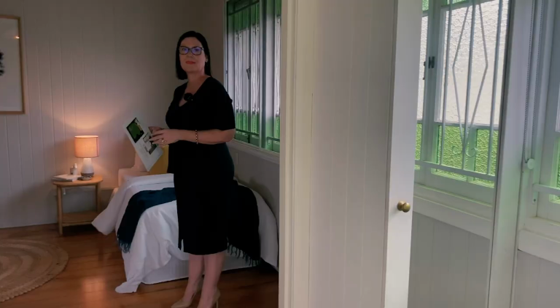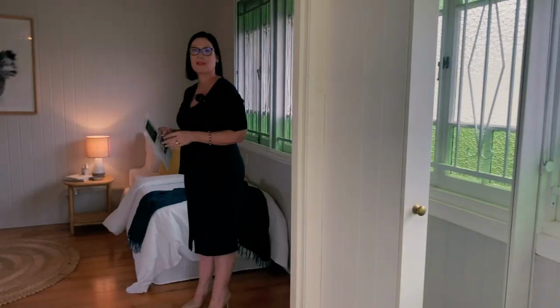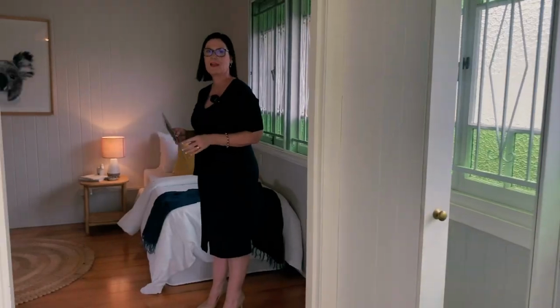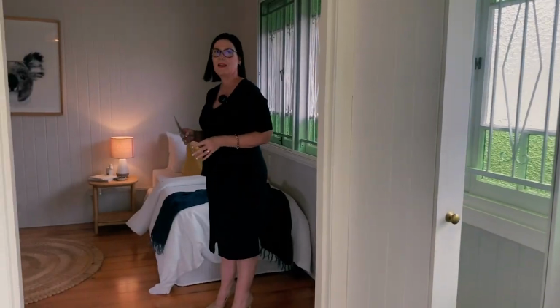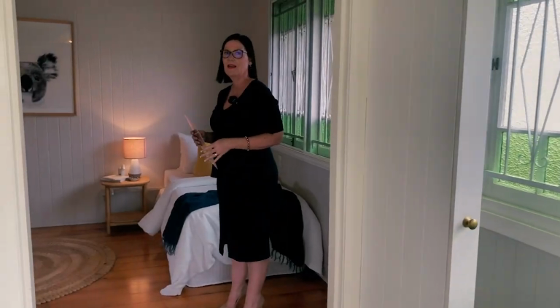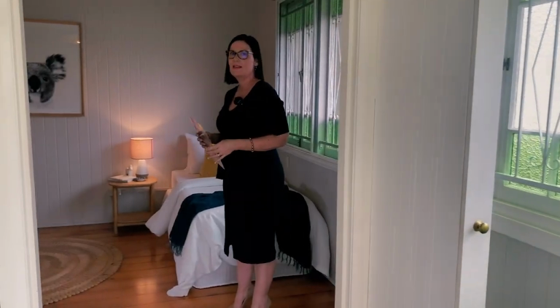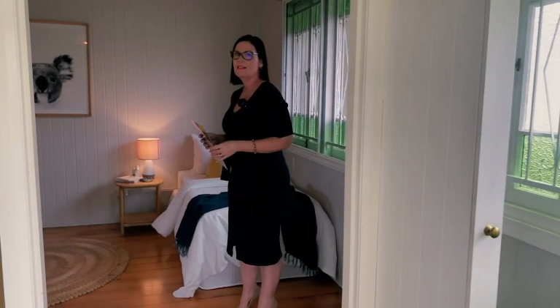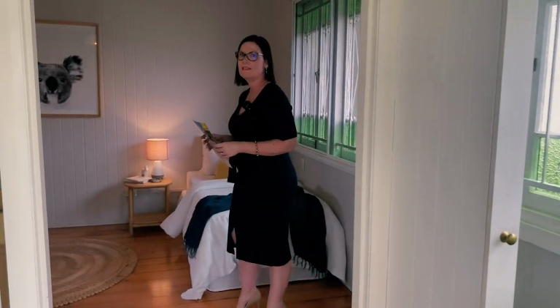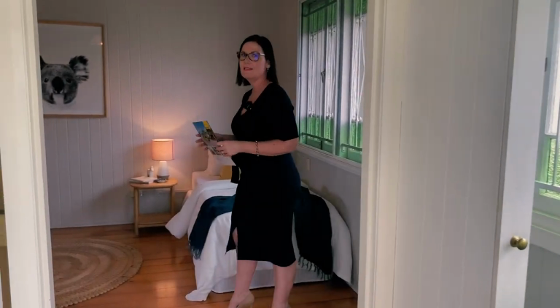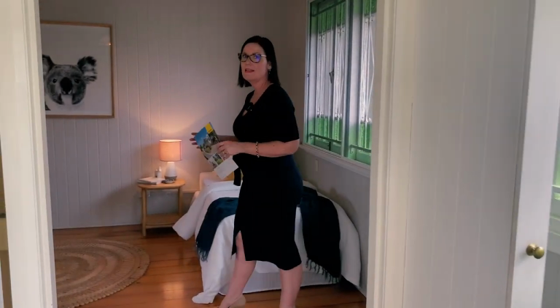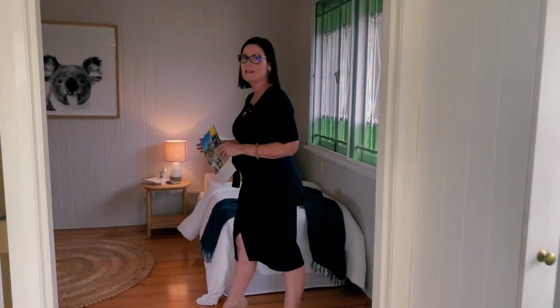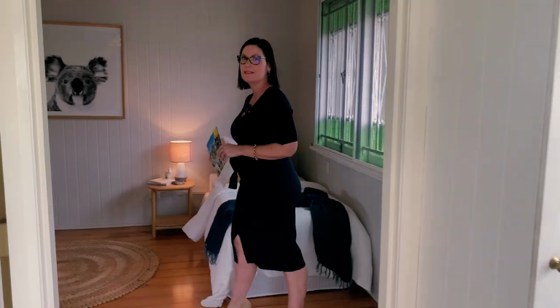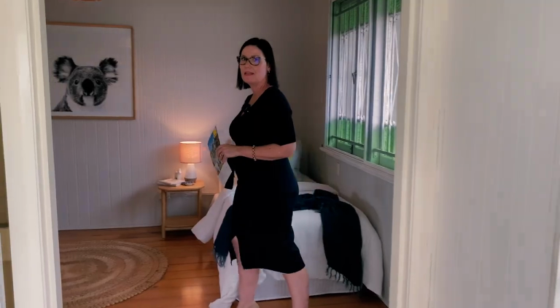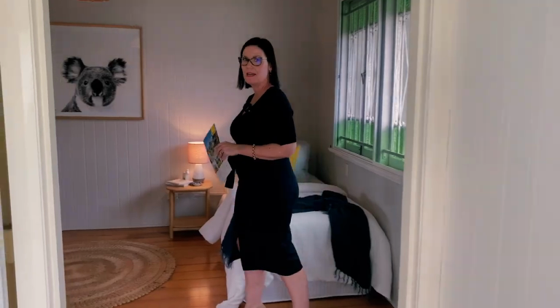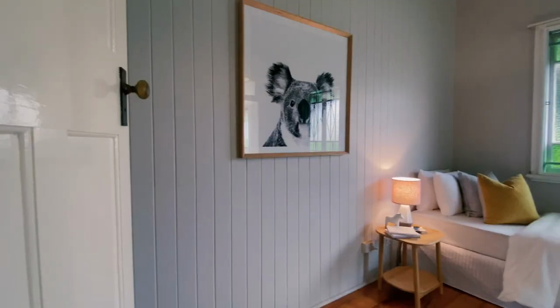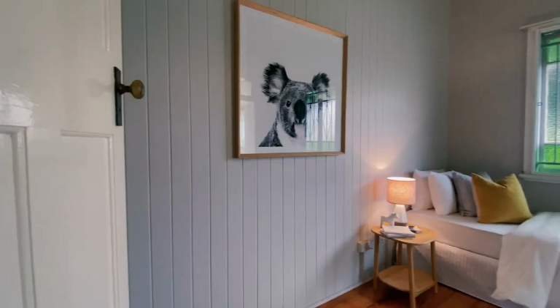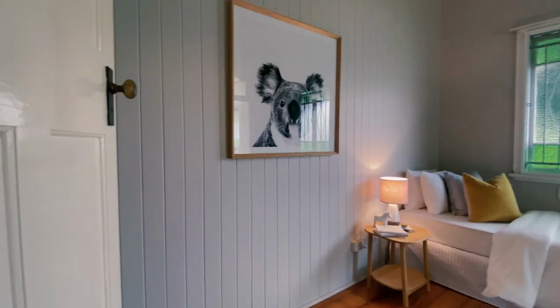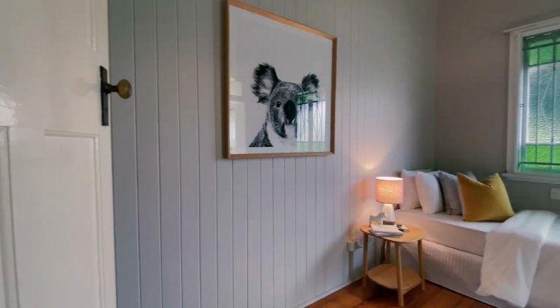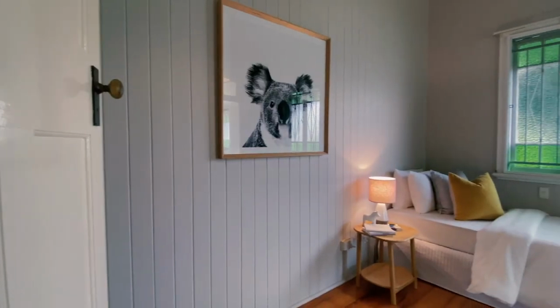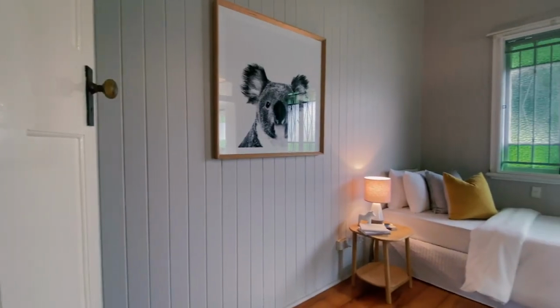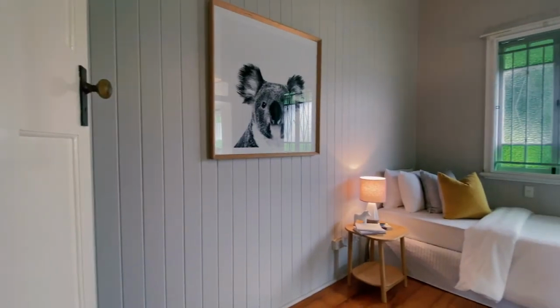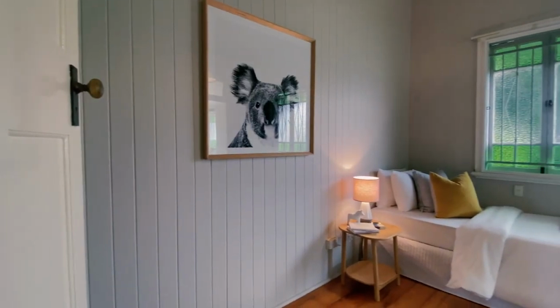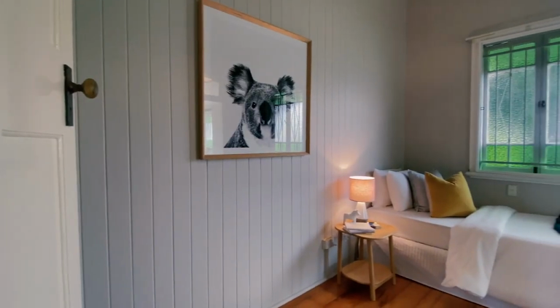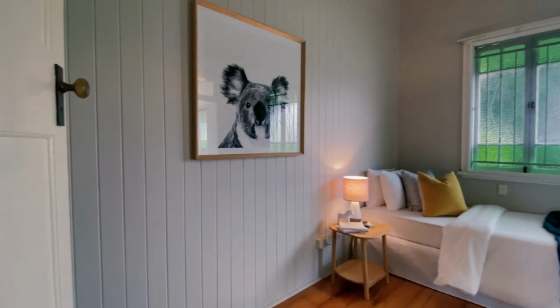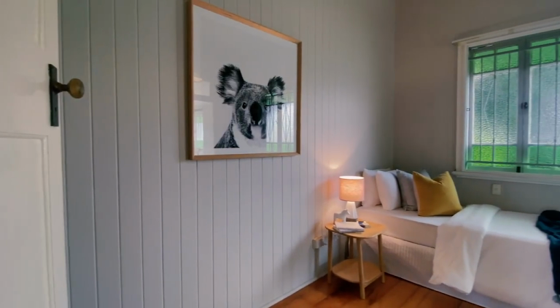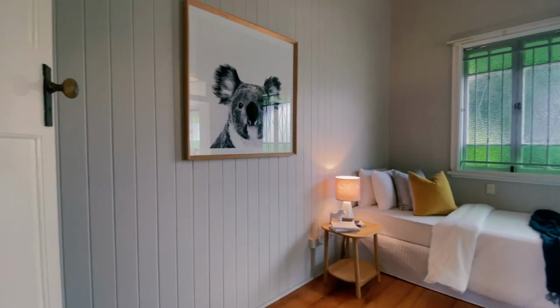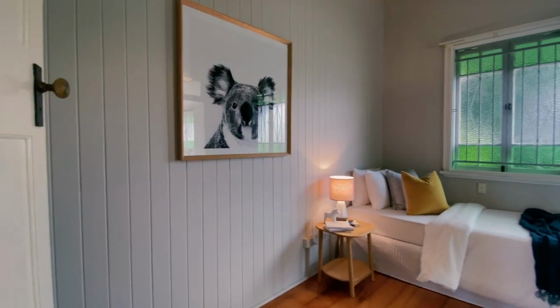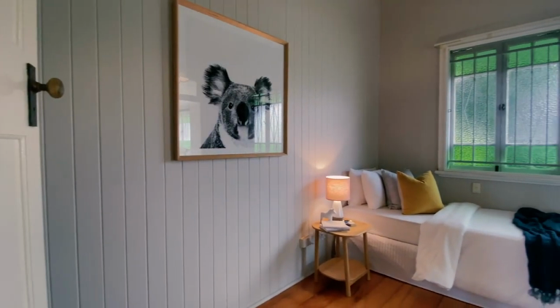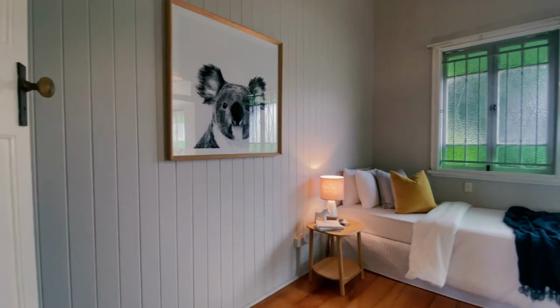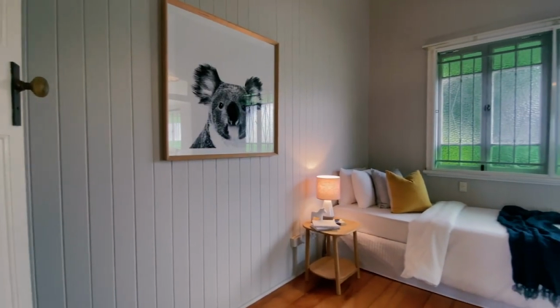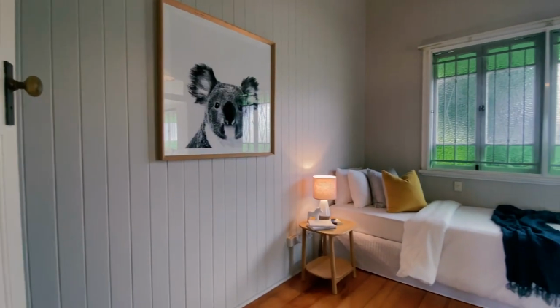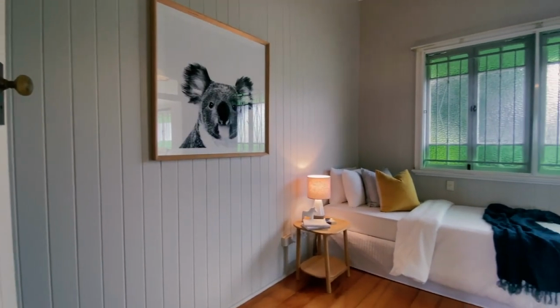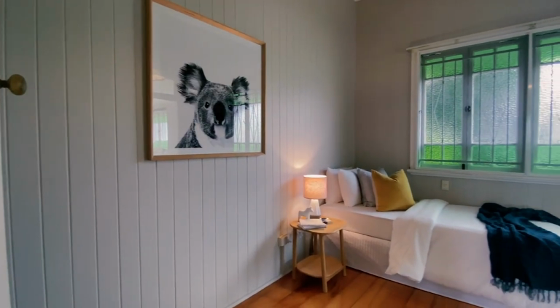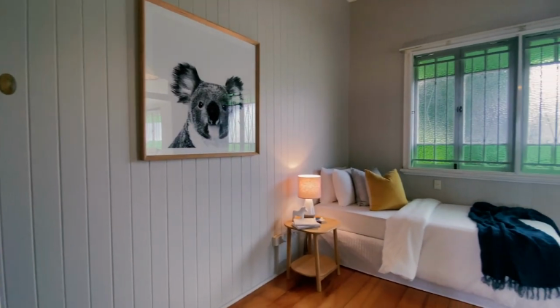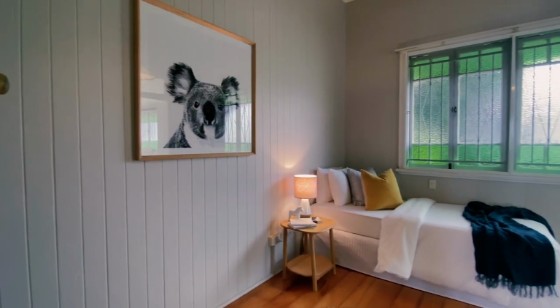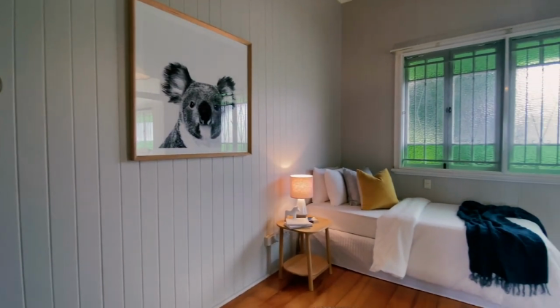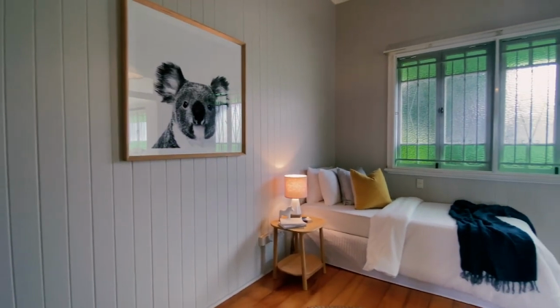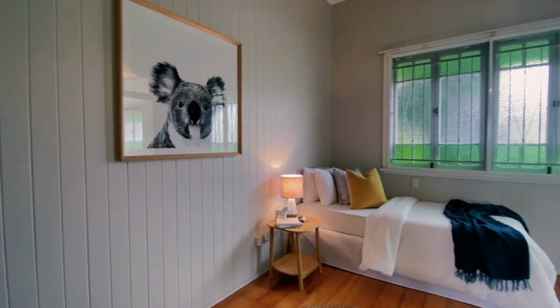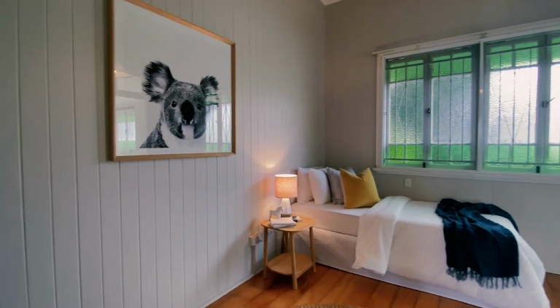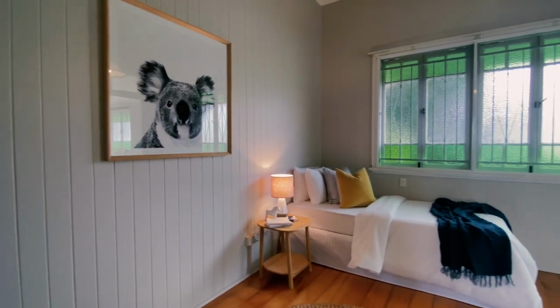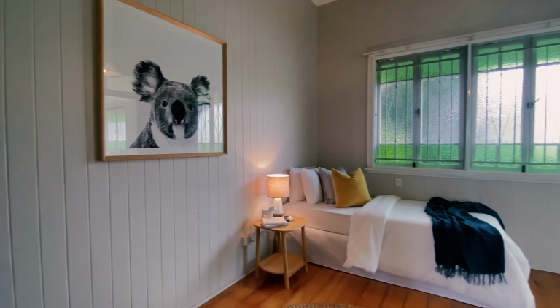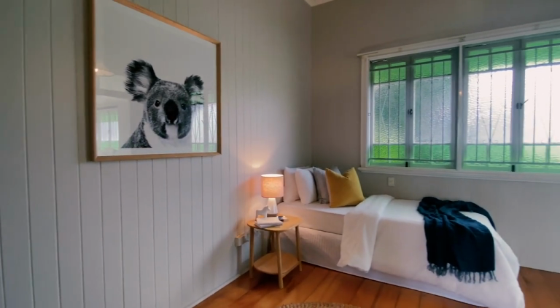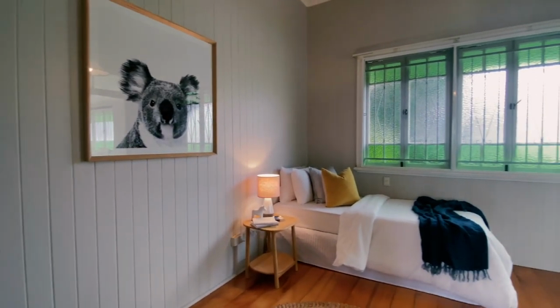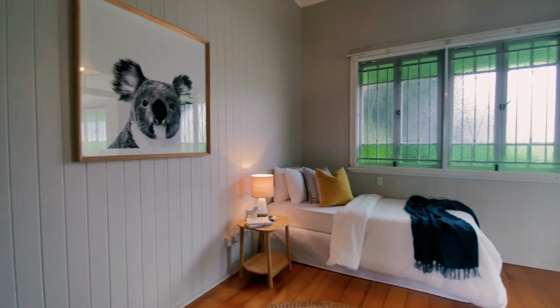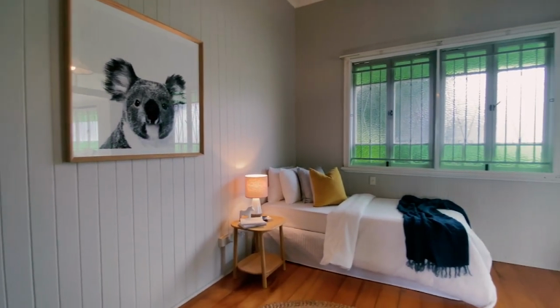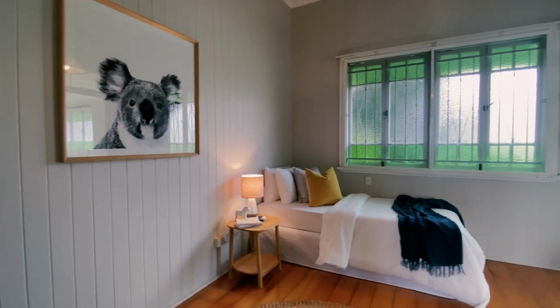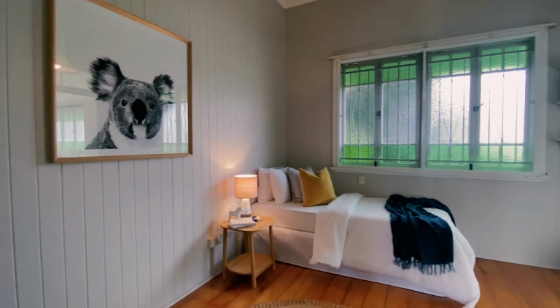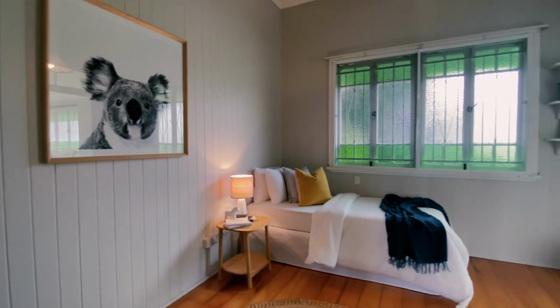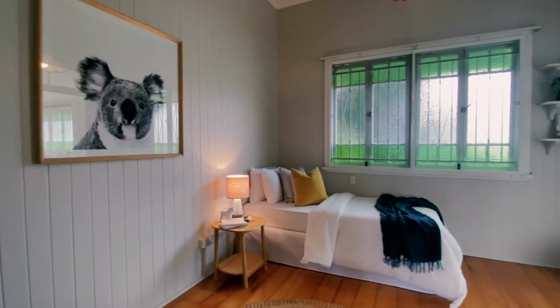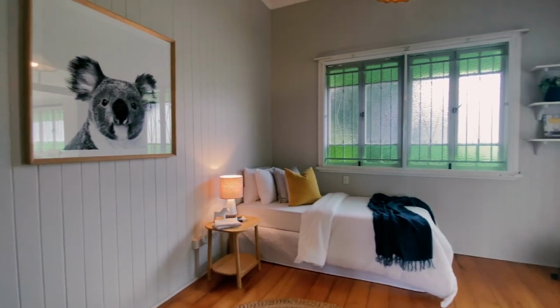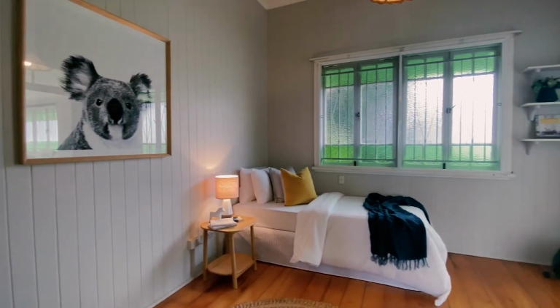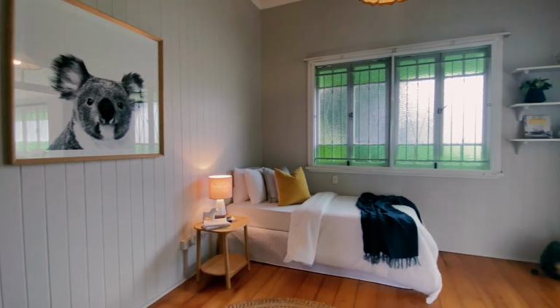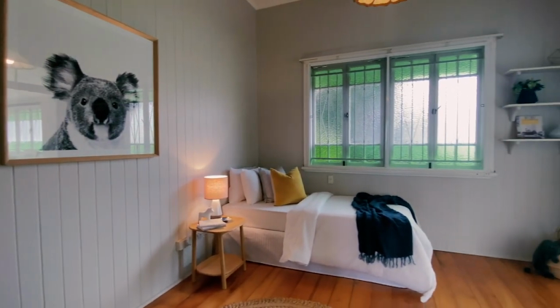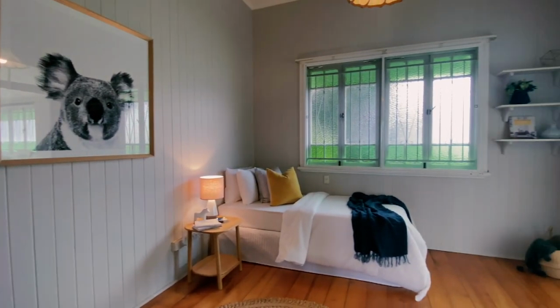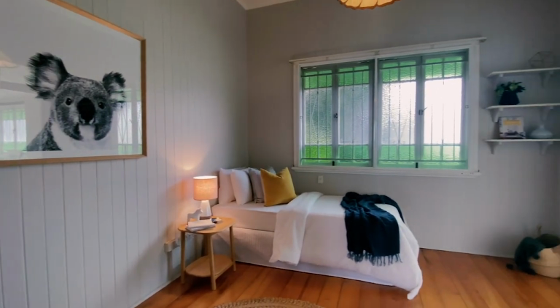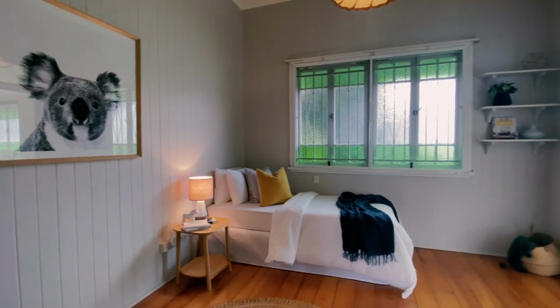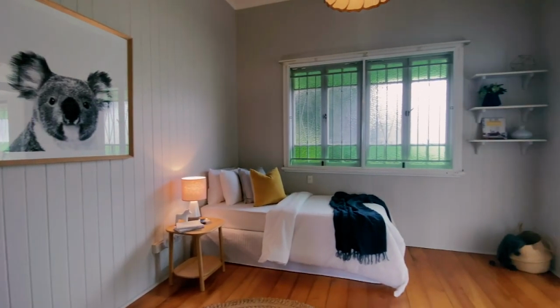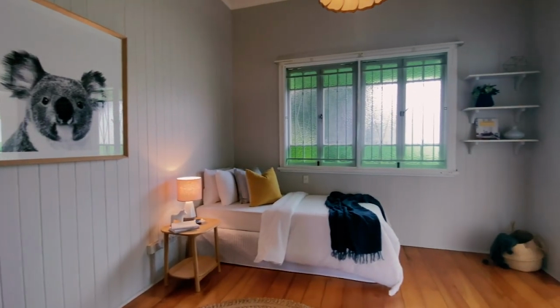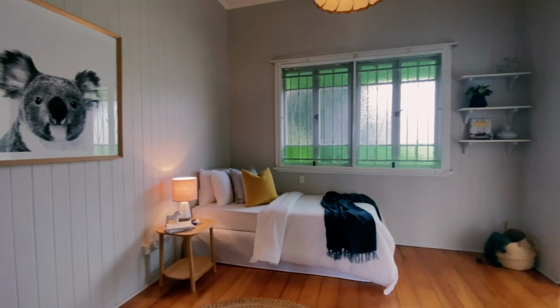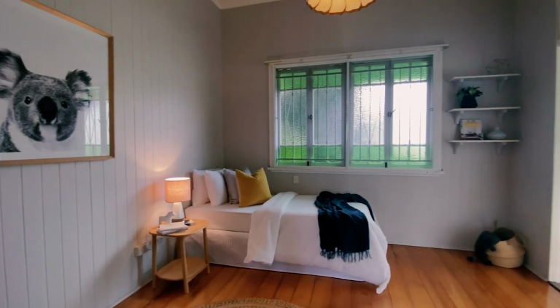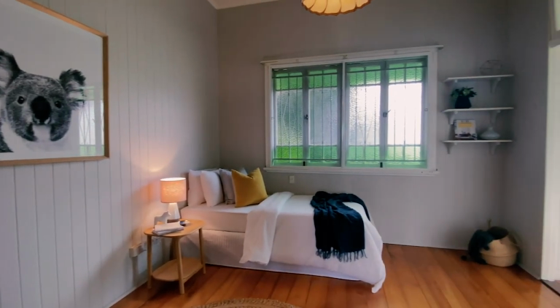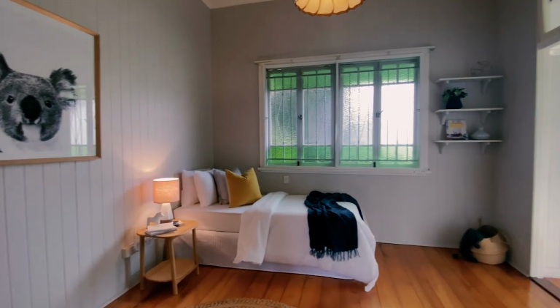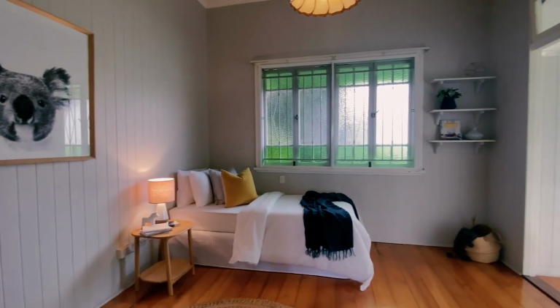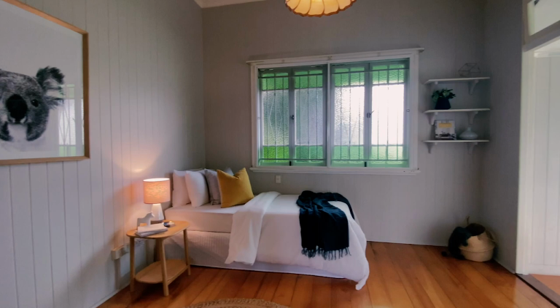This is the second bedroom on this level. It's a little bit smaller, at about 3.5 metres.